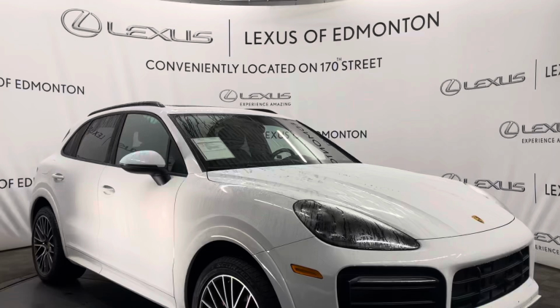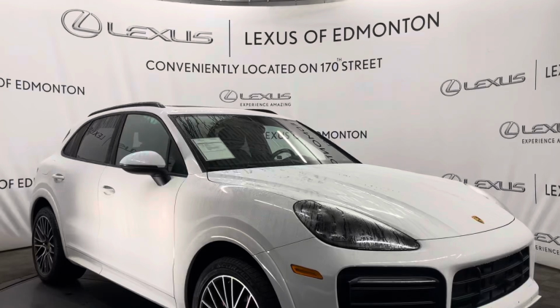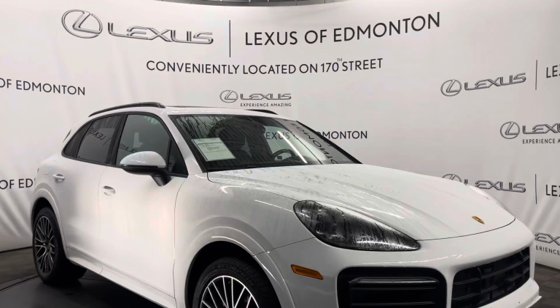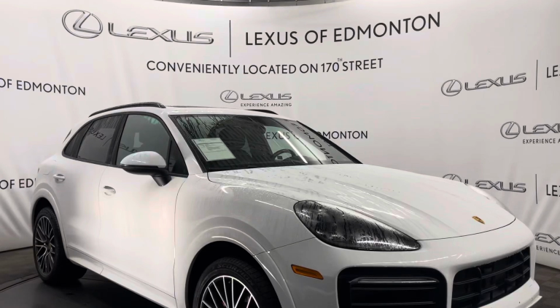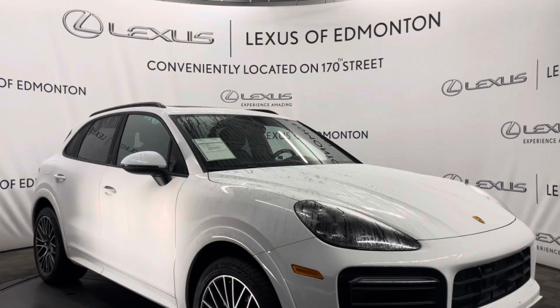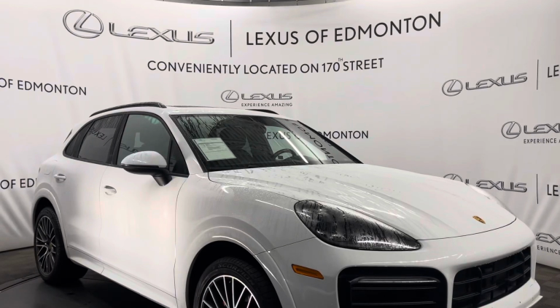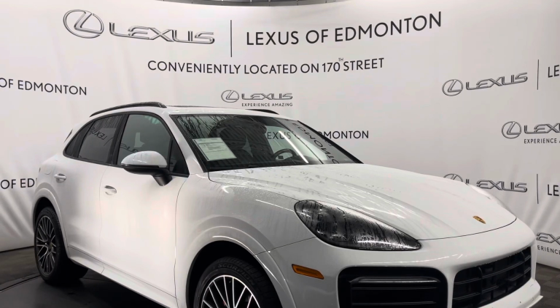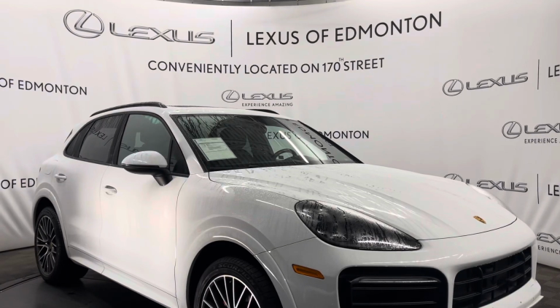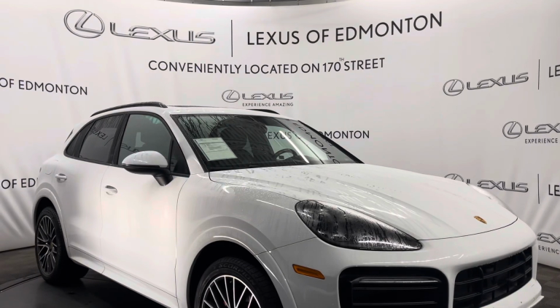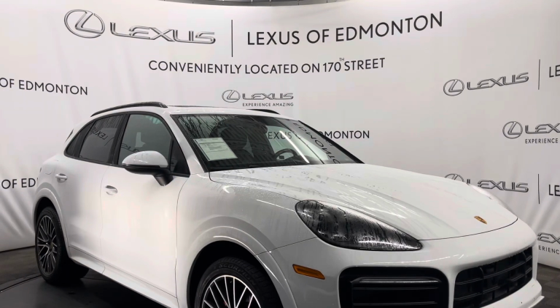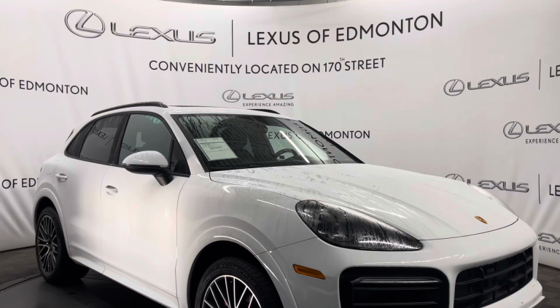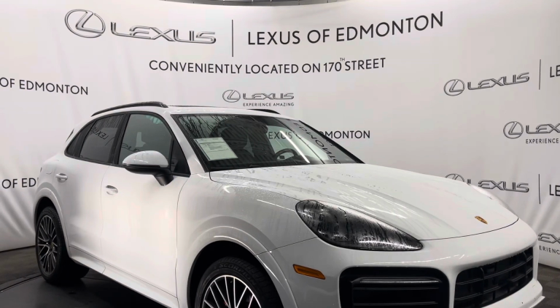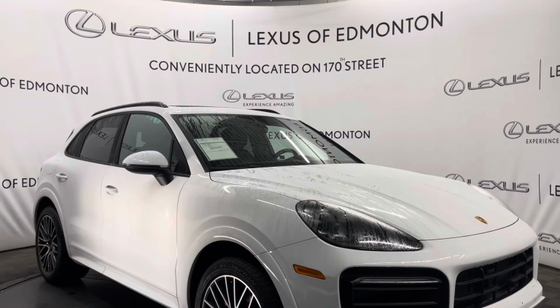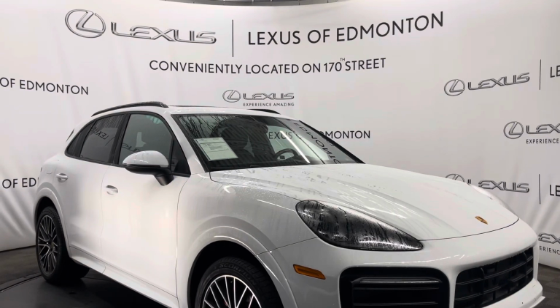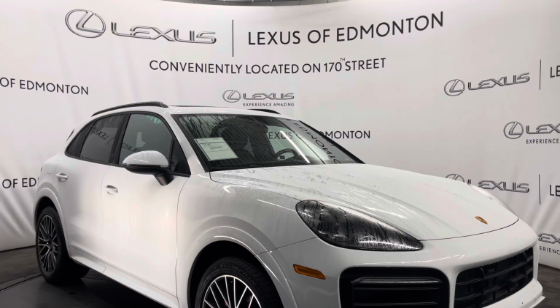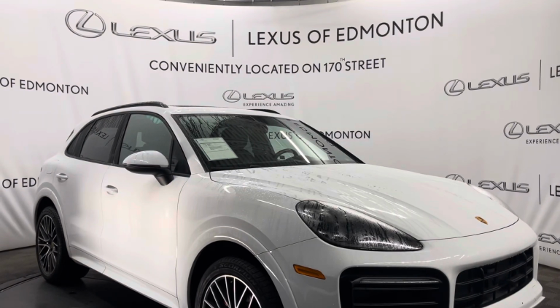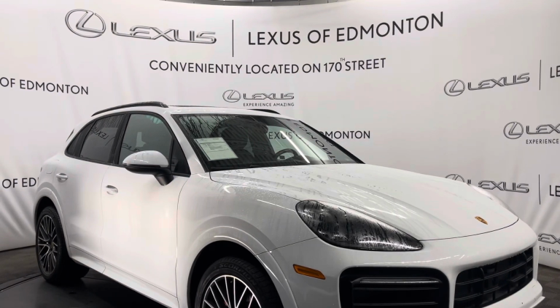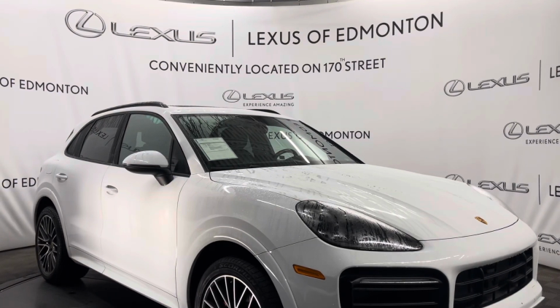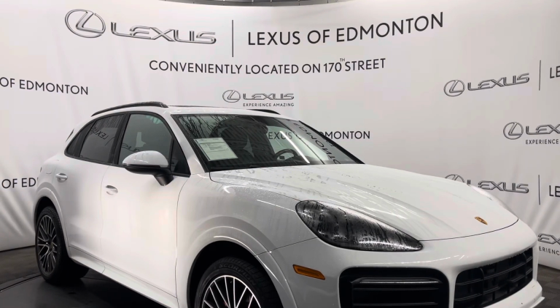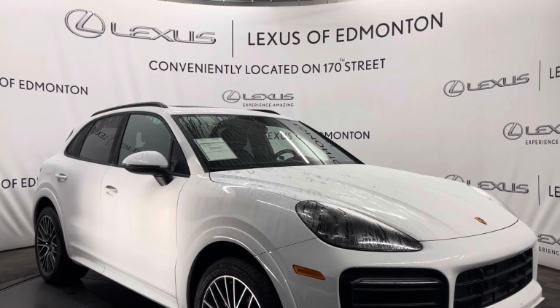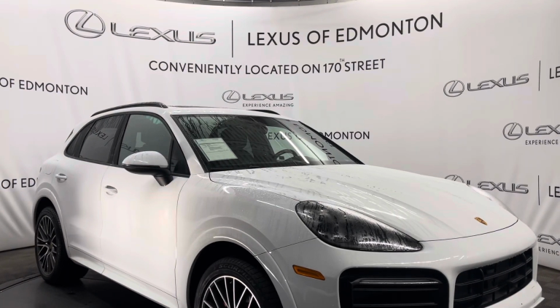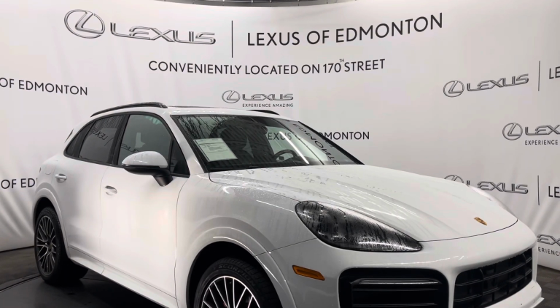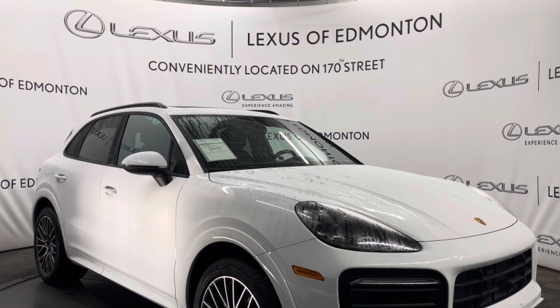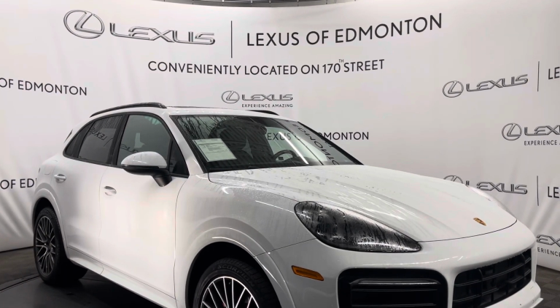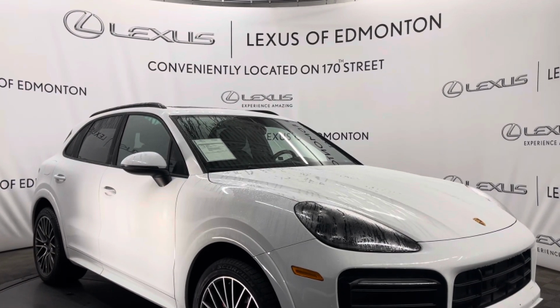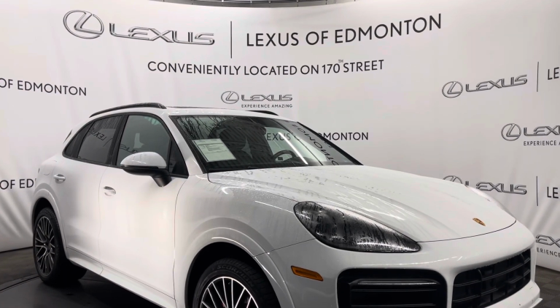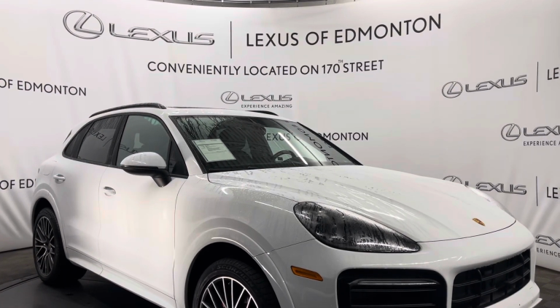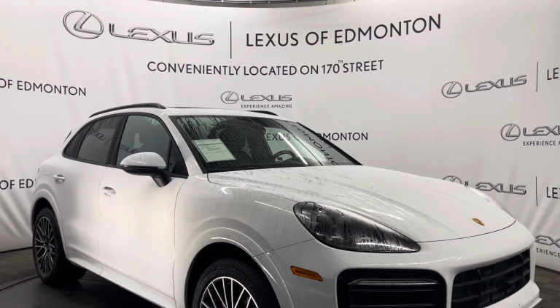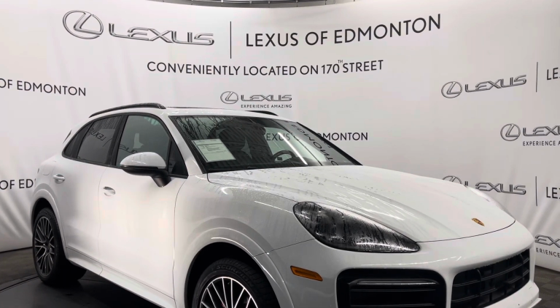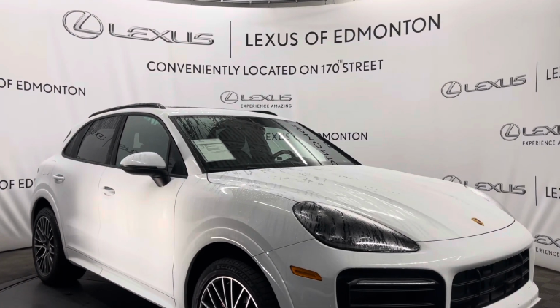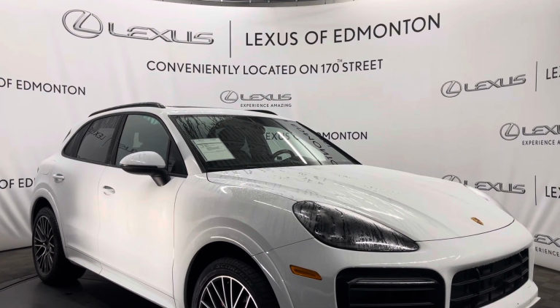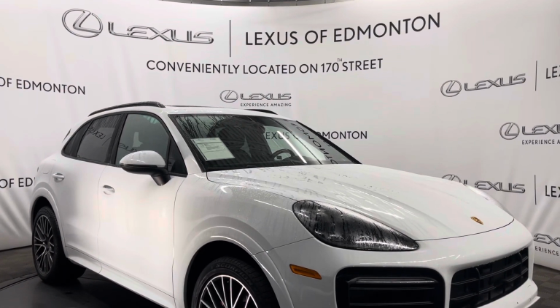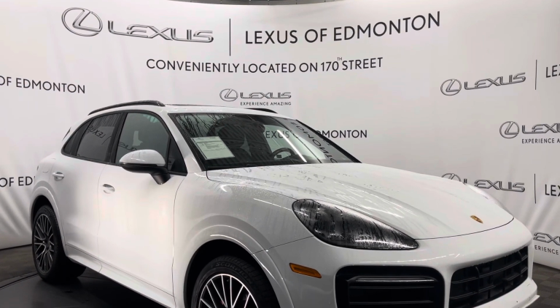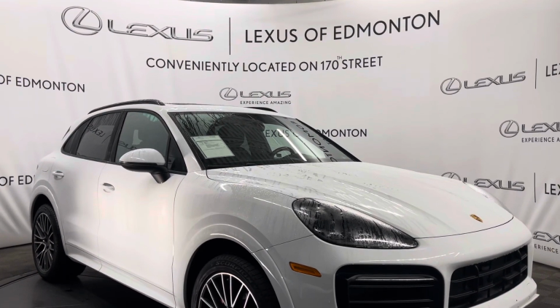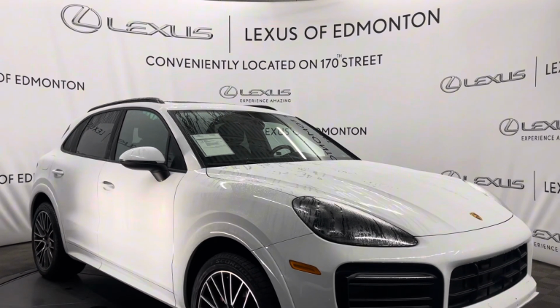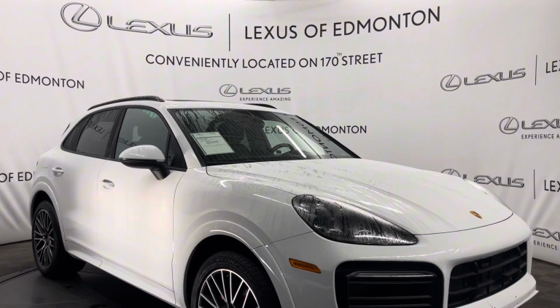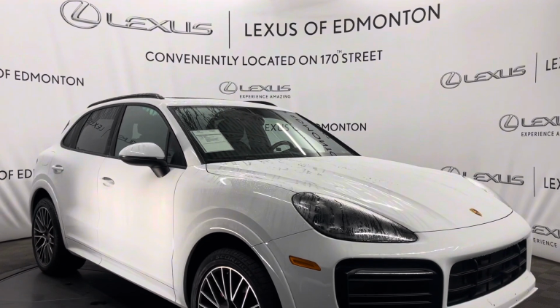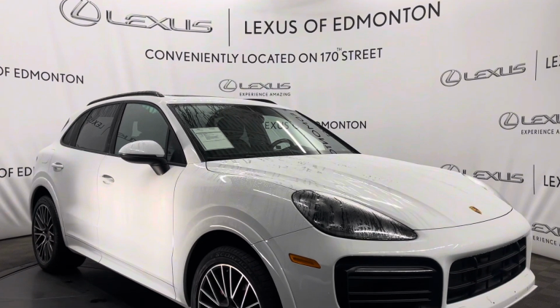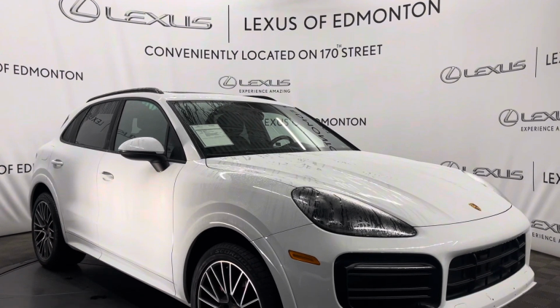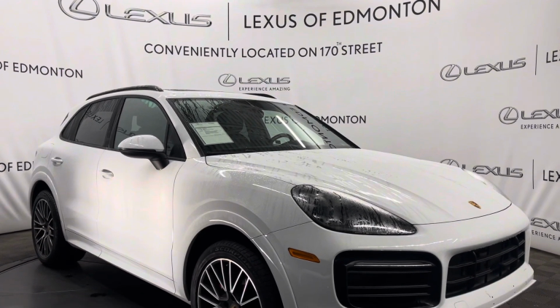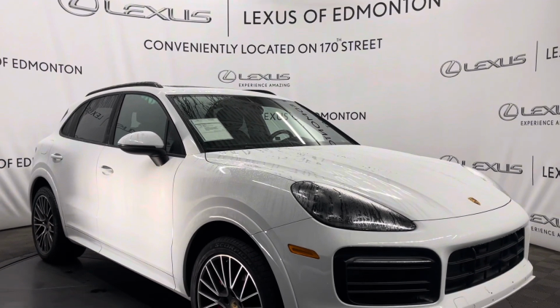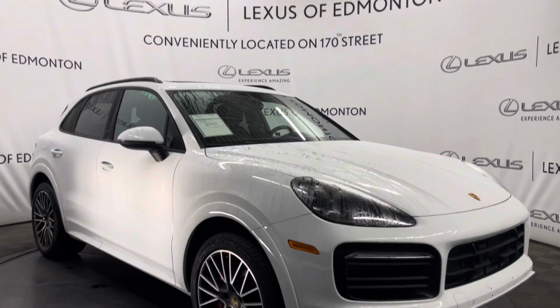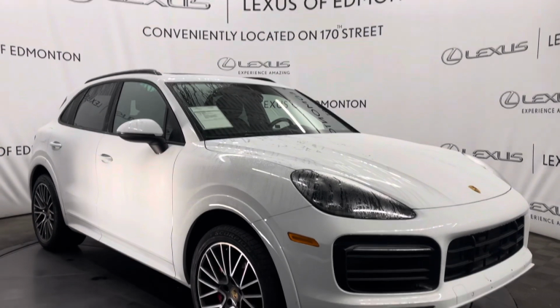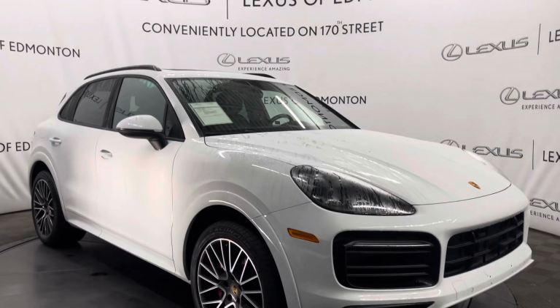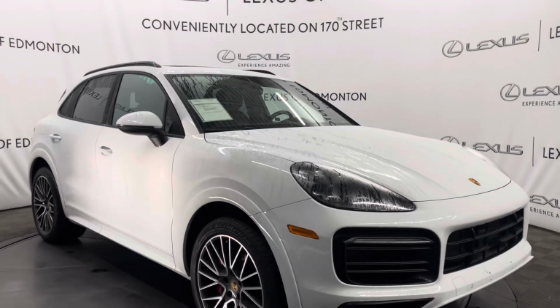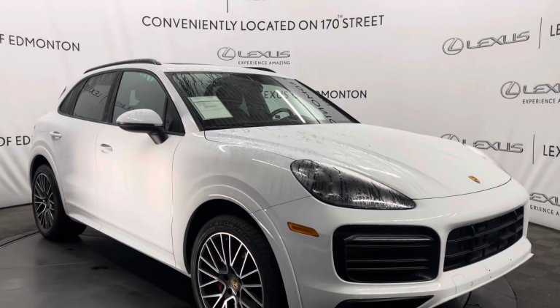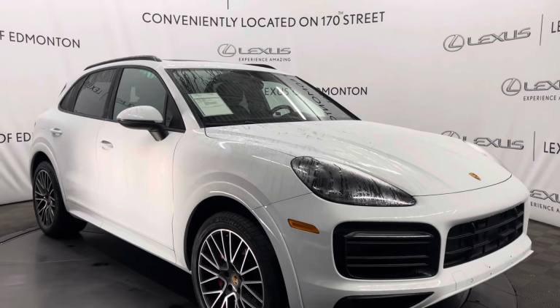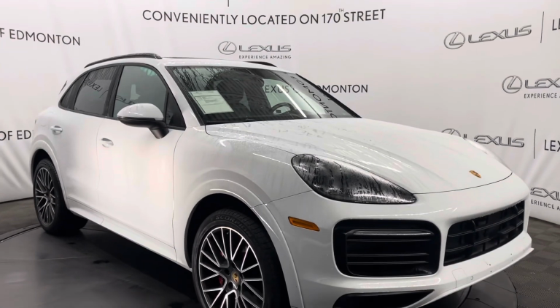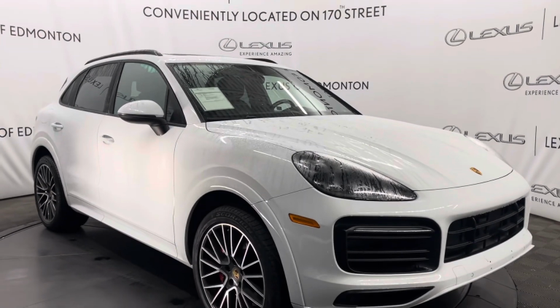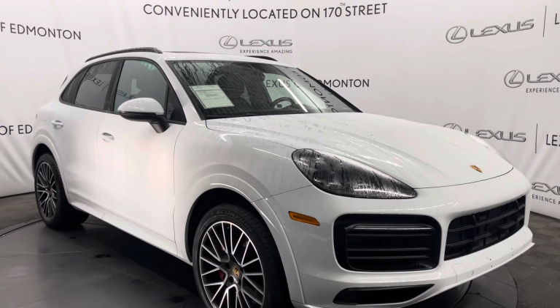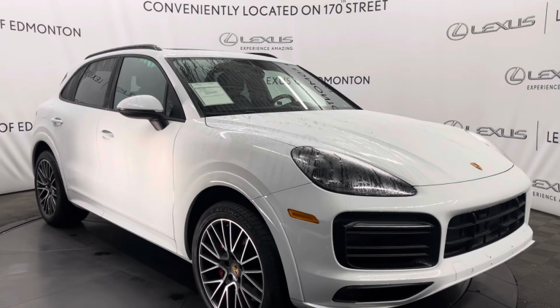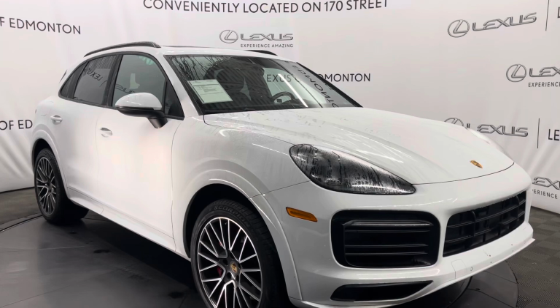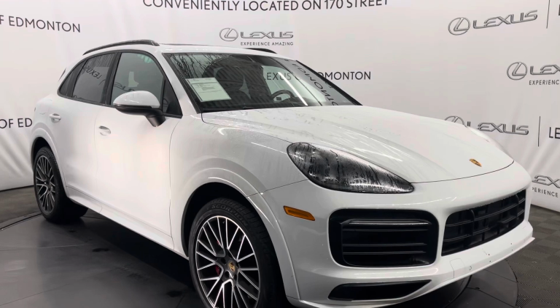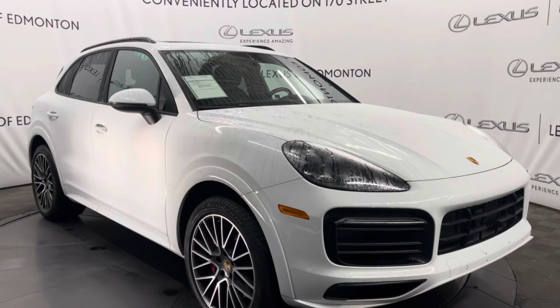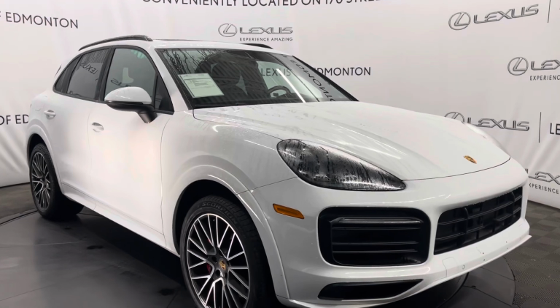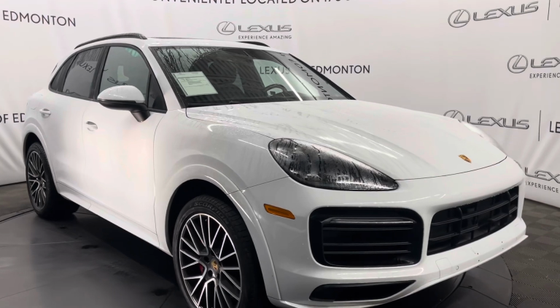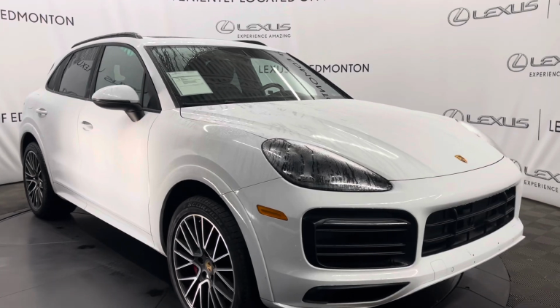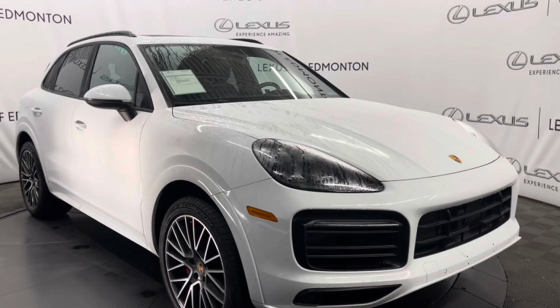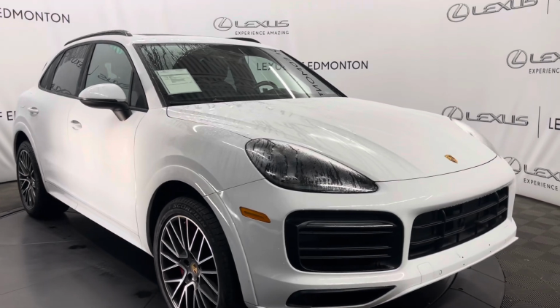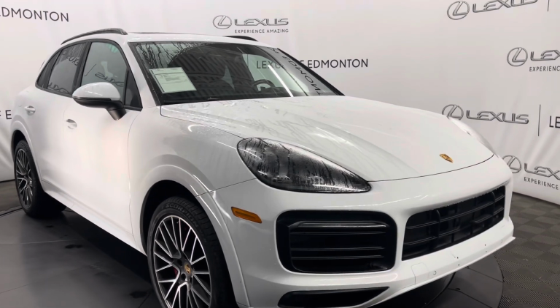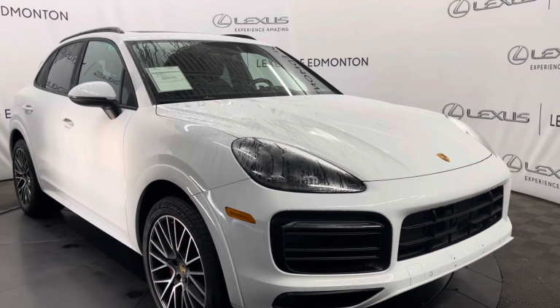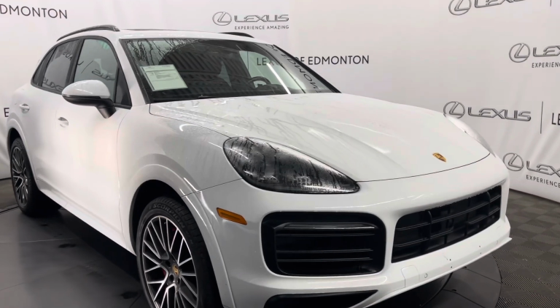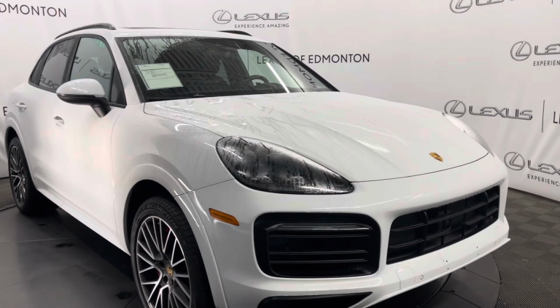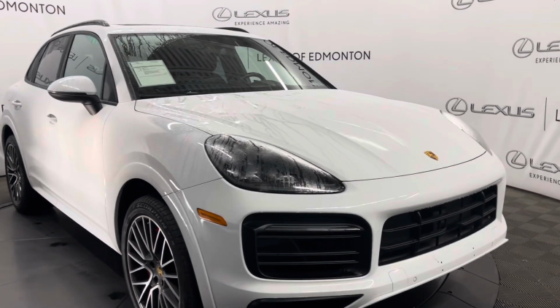Hello everyone, welcome to Lexus of Edmonton, located off on 70th Street. Today I have a 2019 Porsche Cayenne in Carrara White.